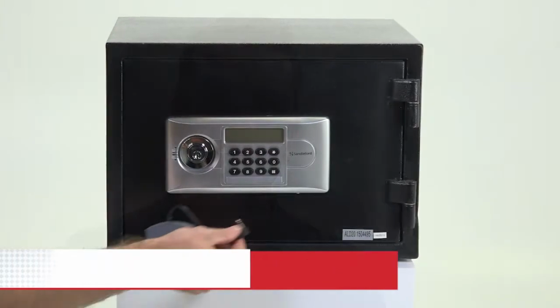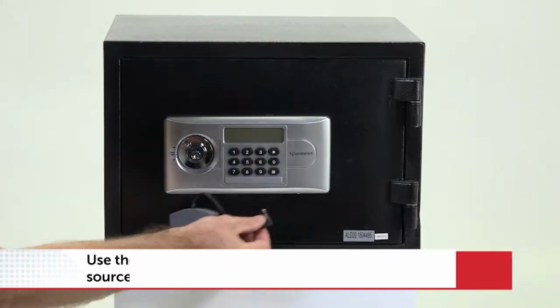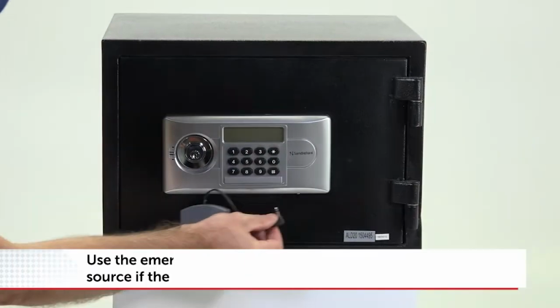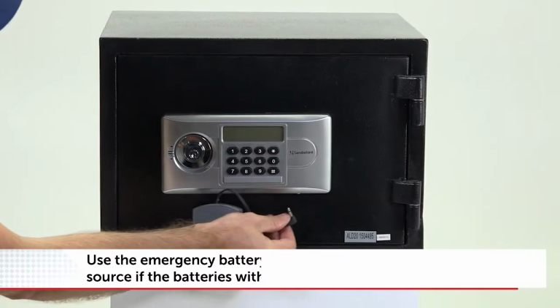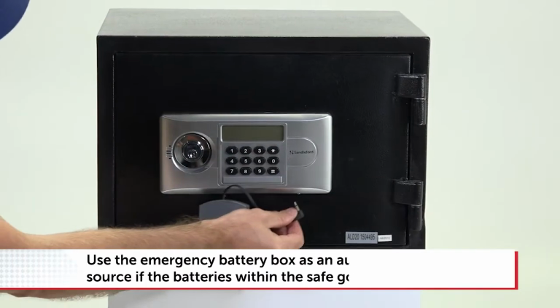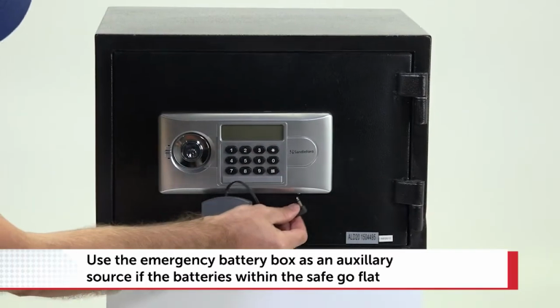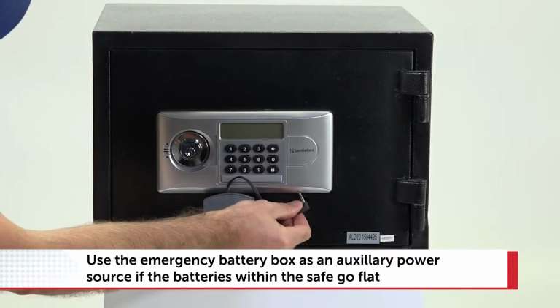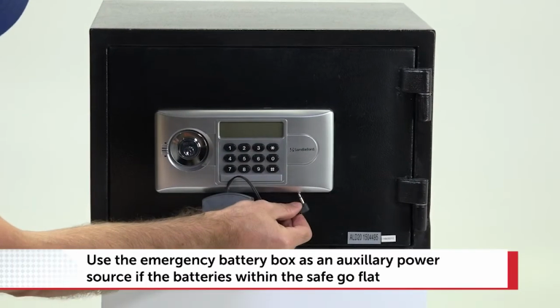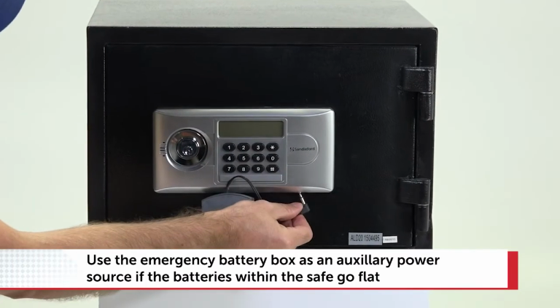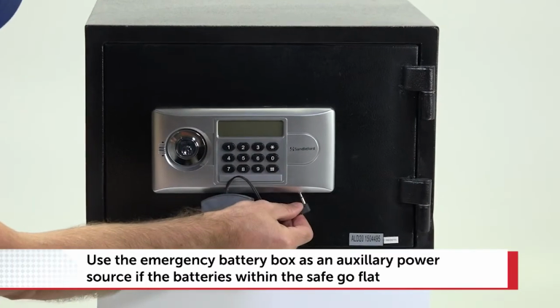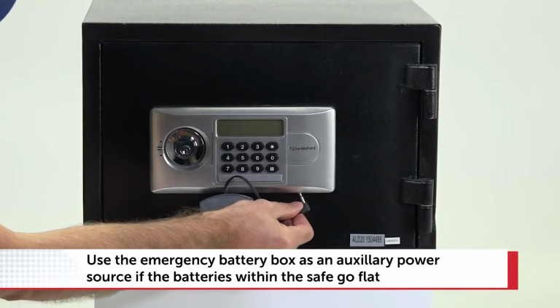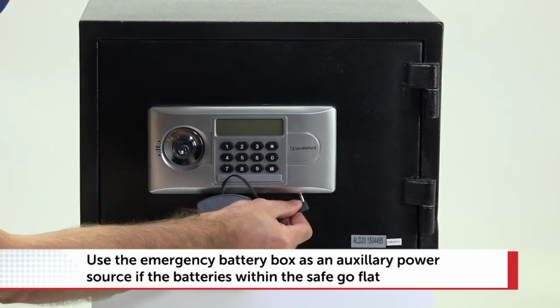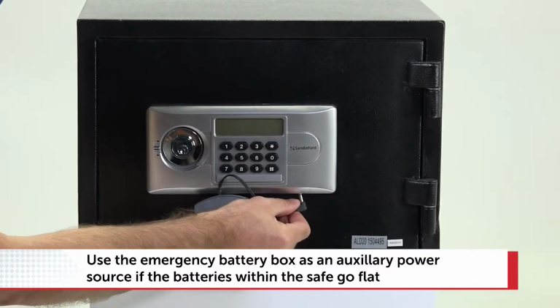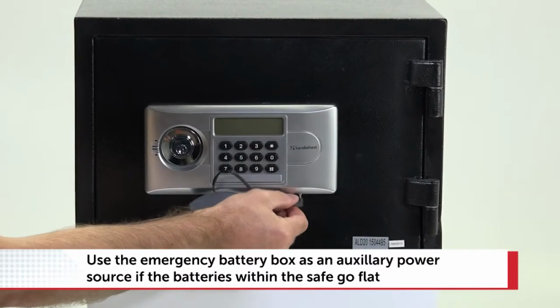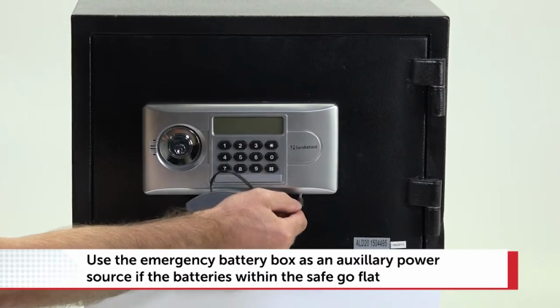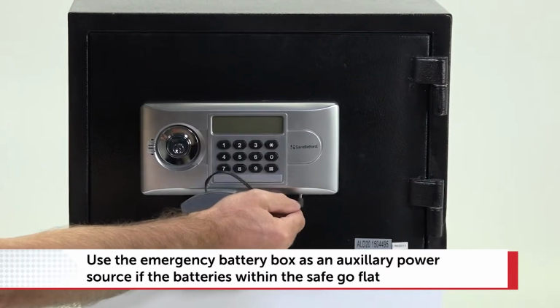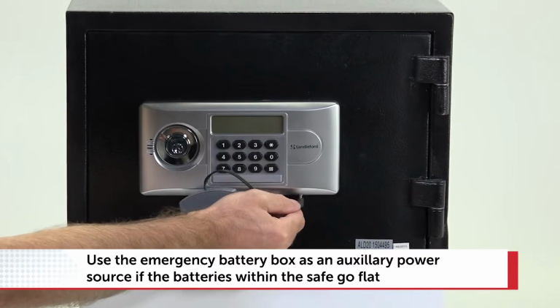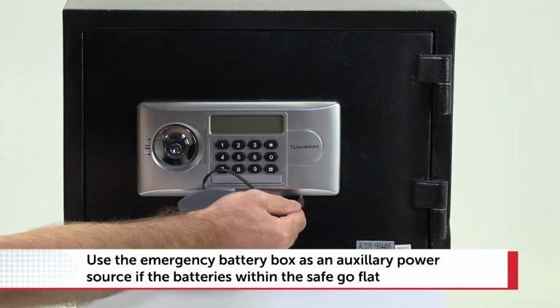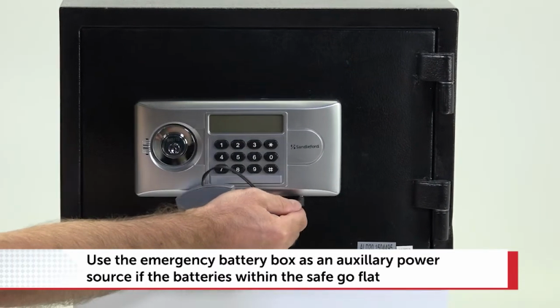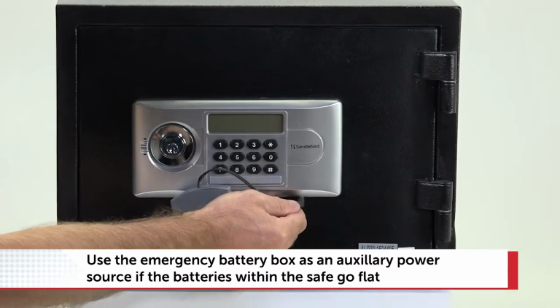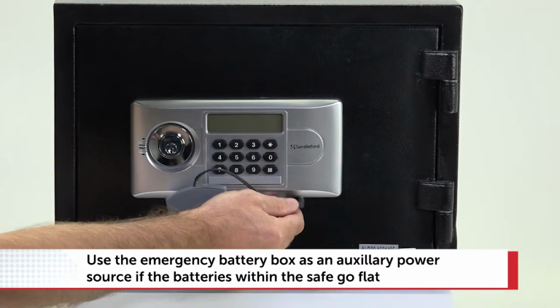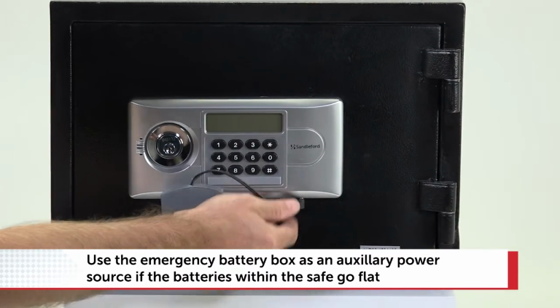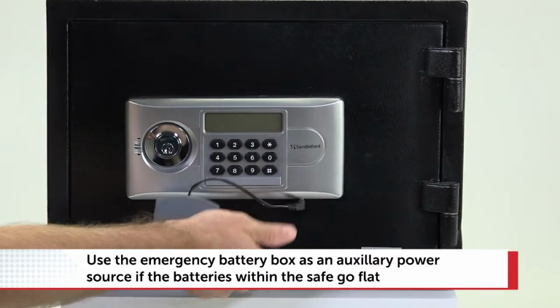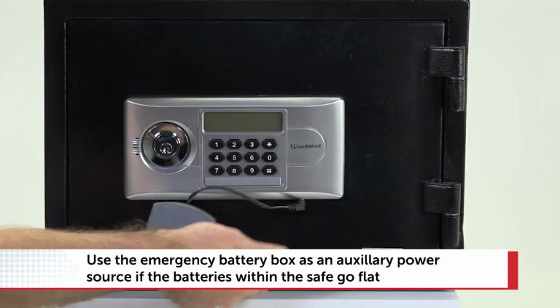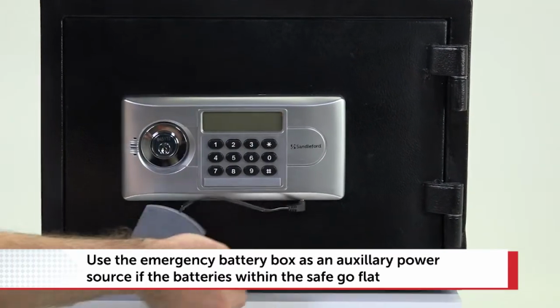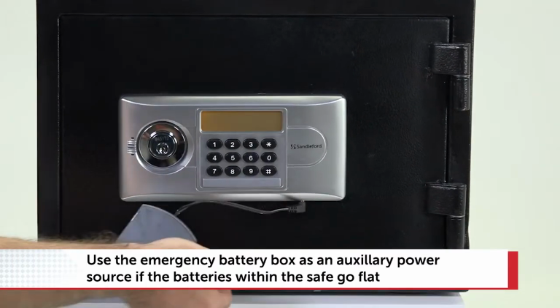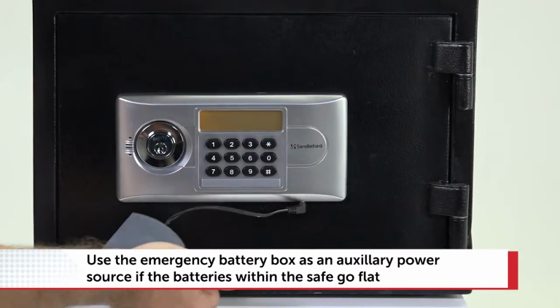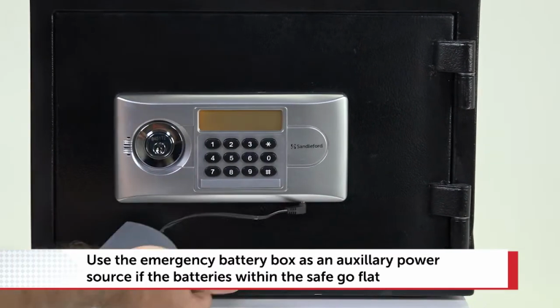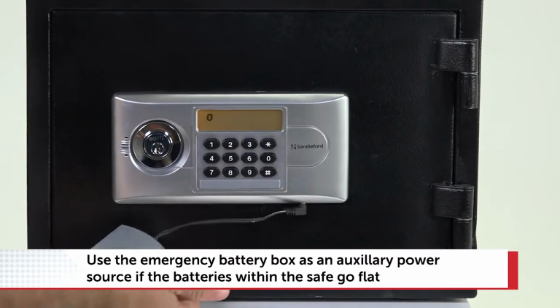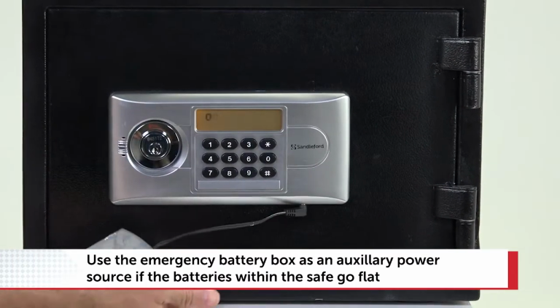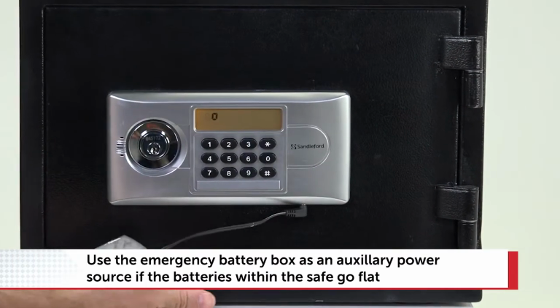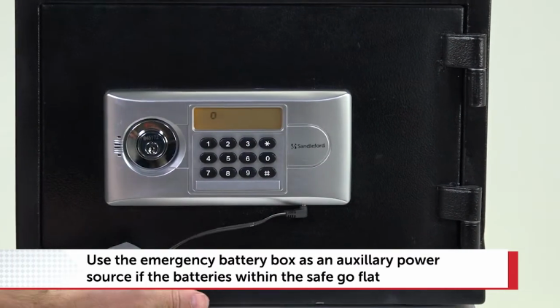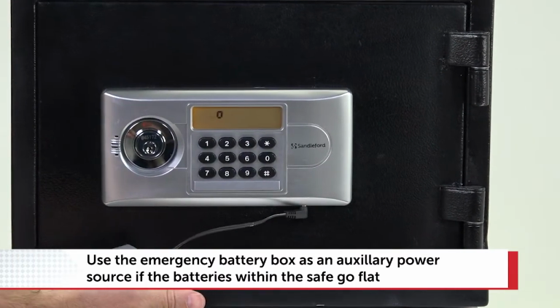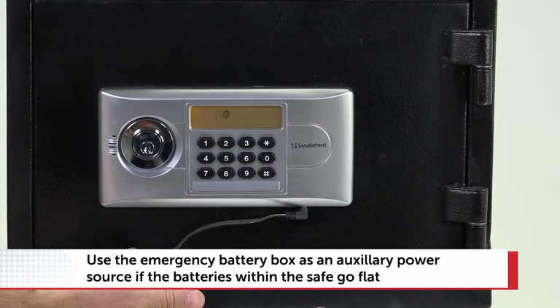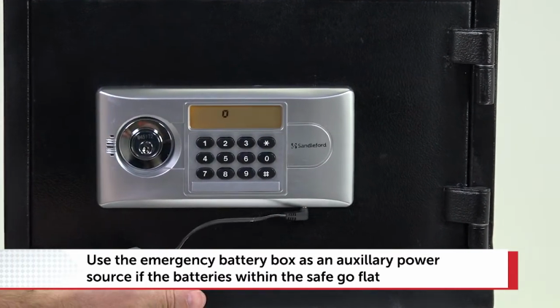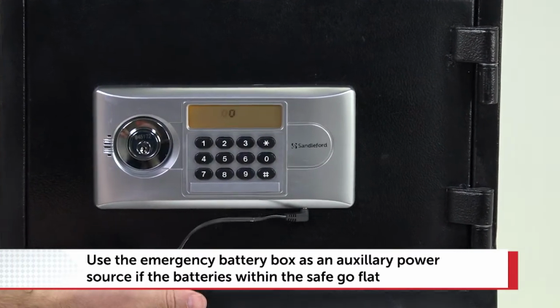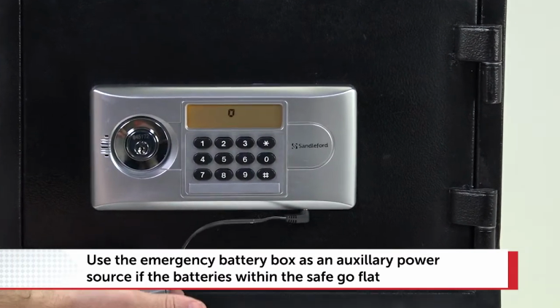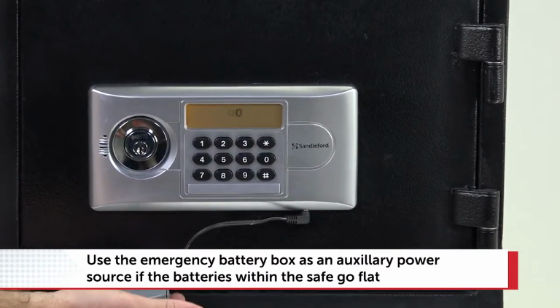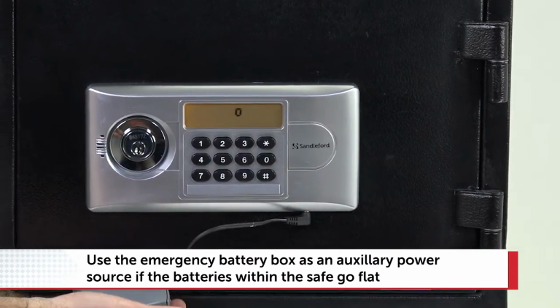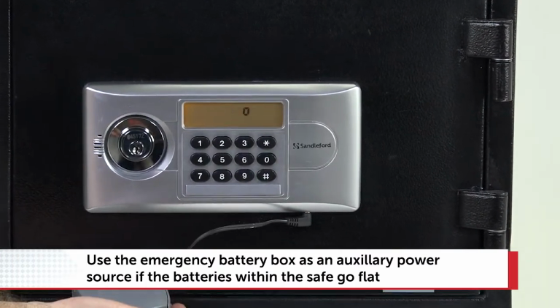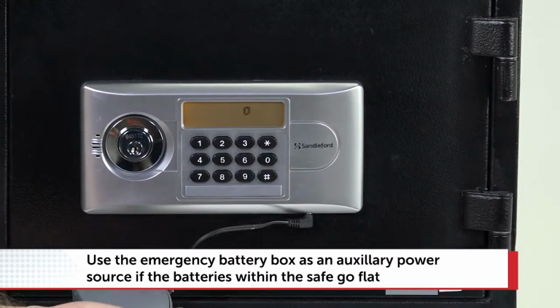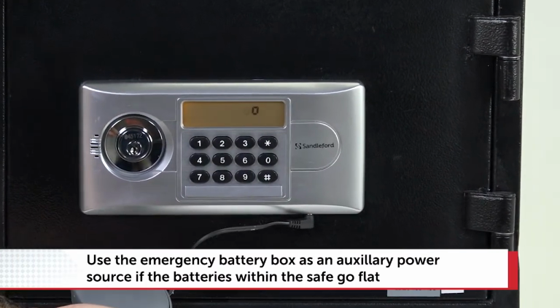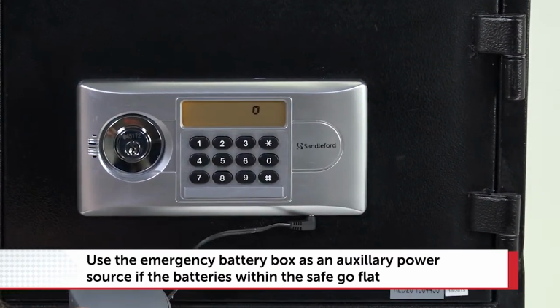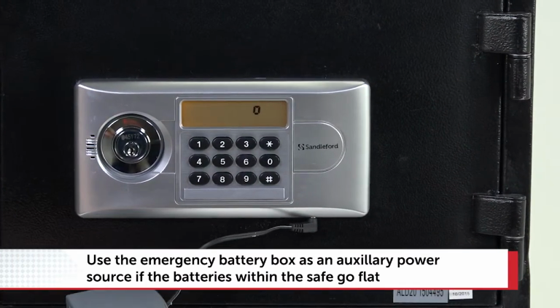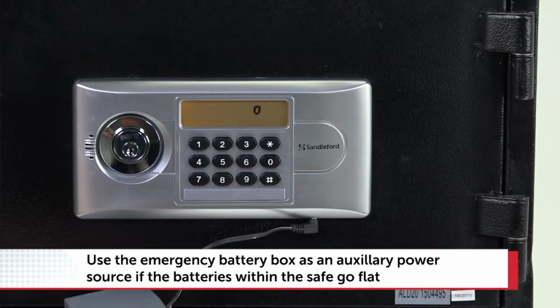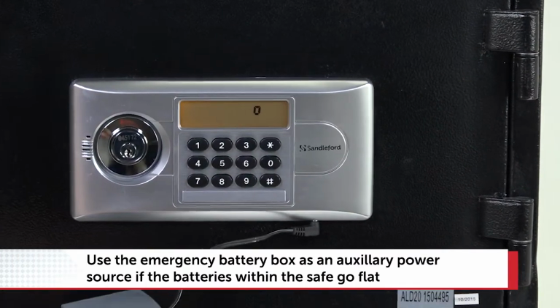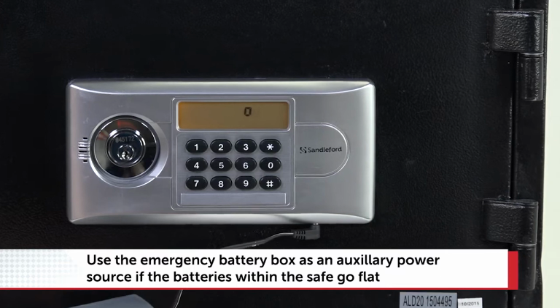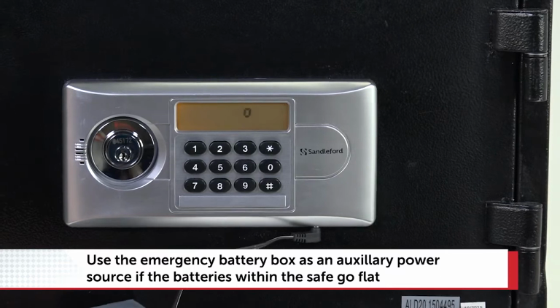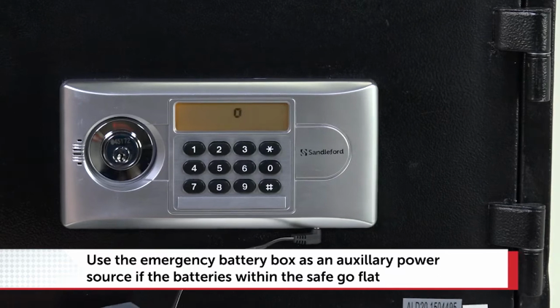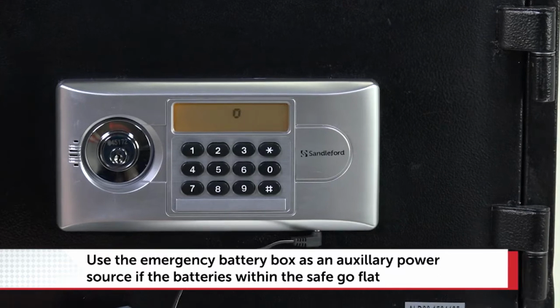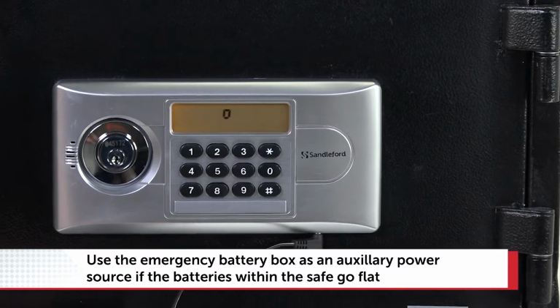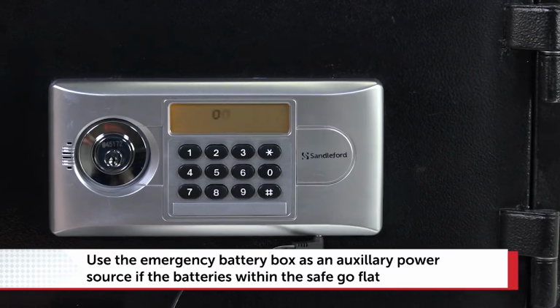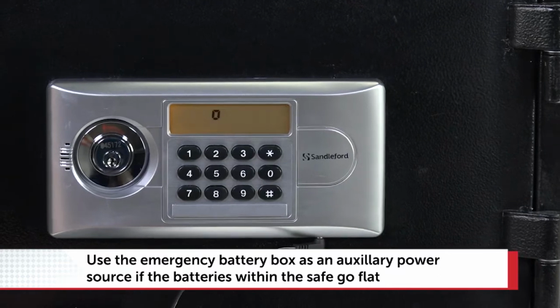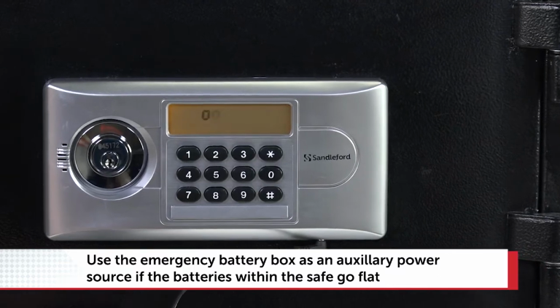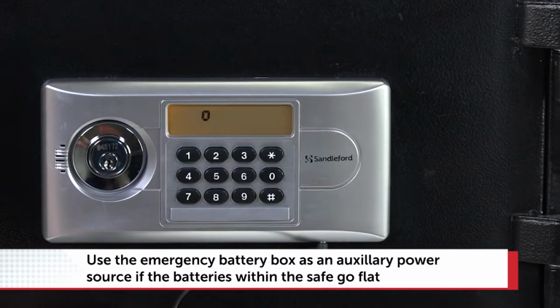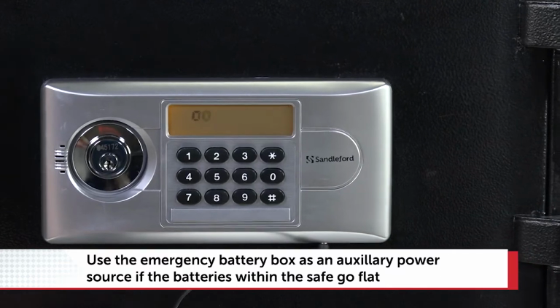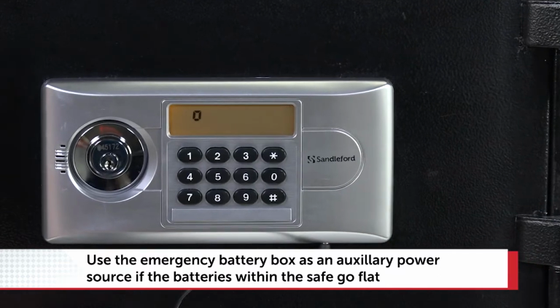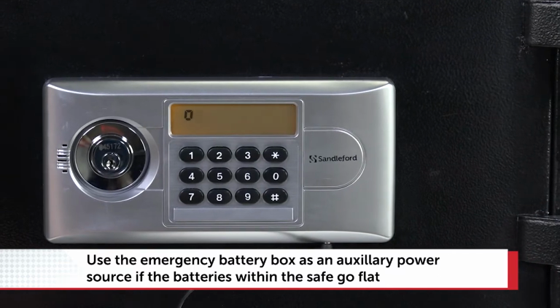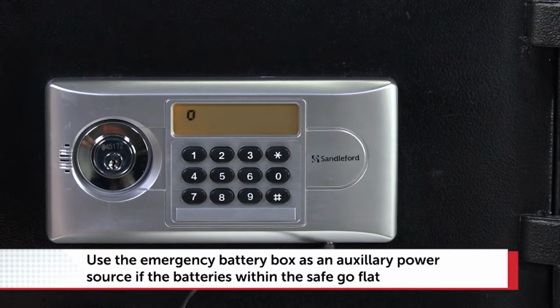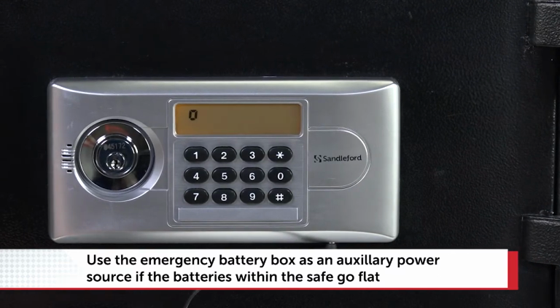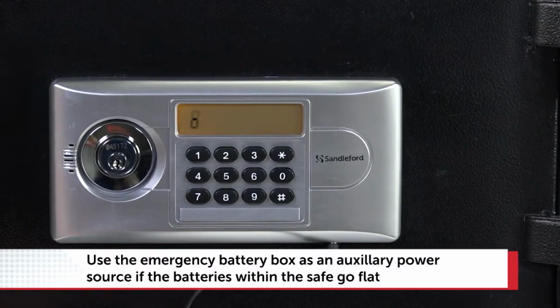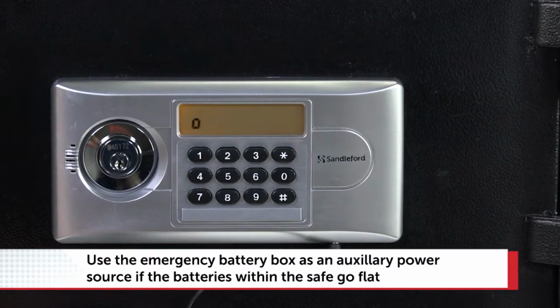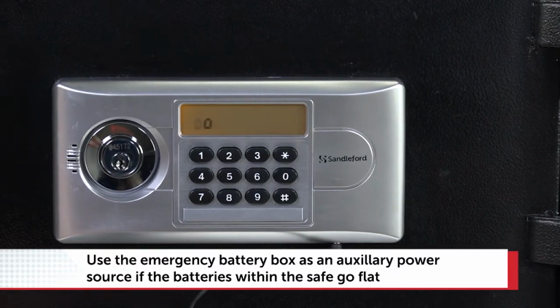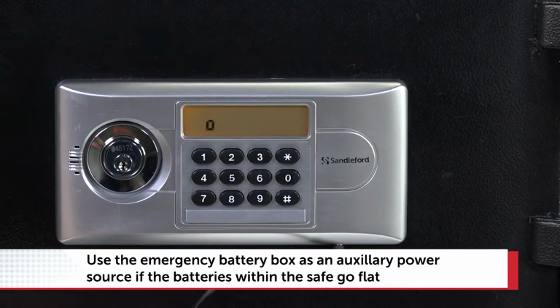If the batteries for your electronic keypad go flat, use the emergency battery box for auxiliary power.